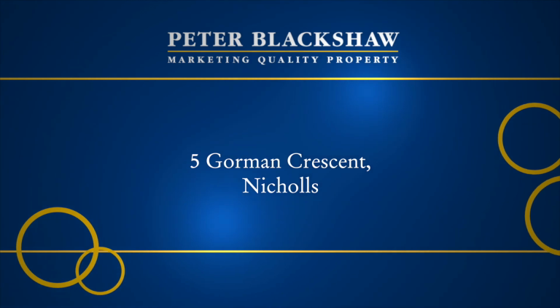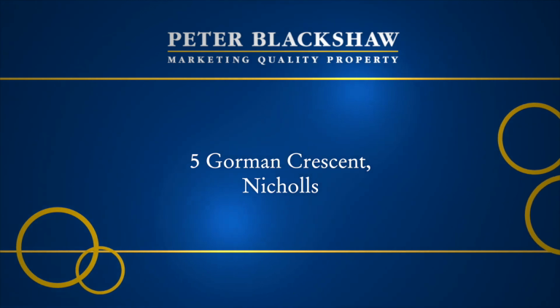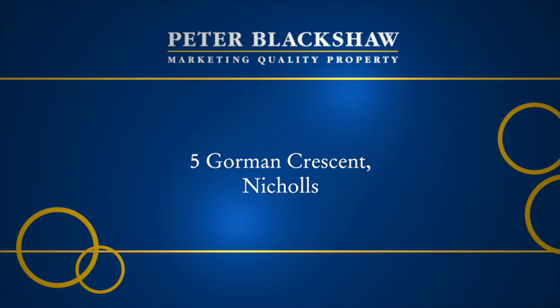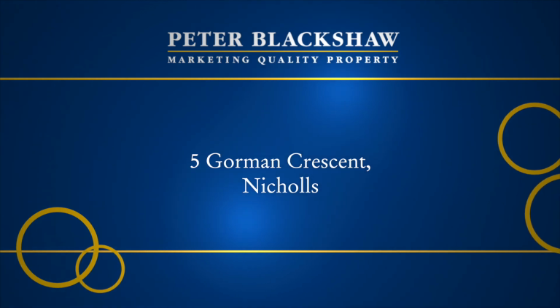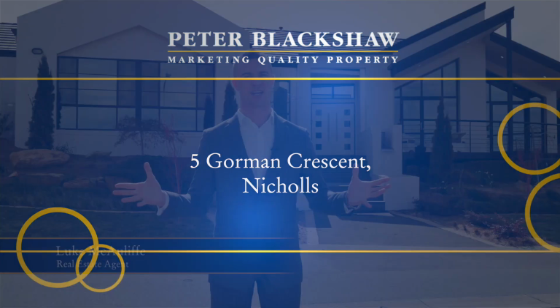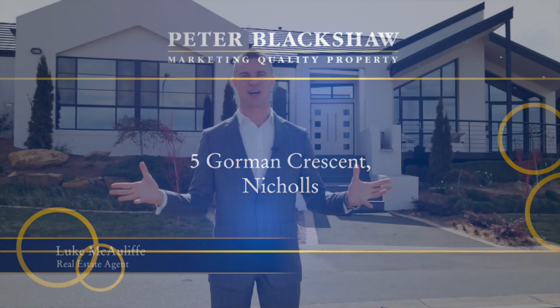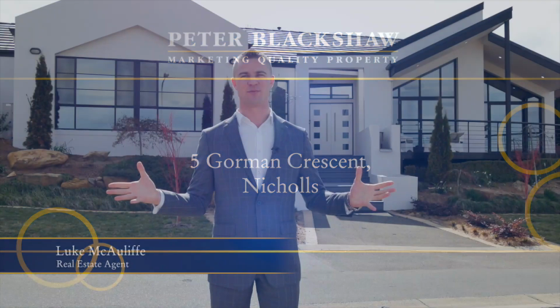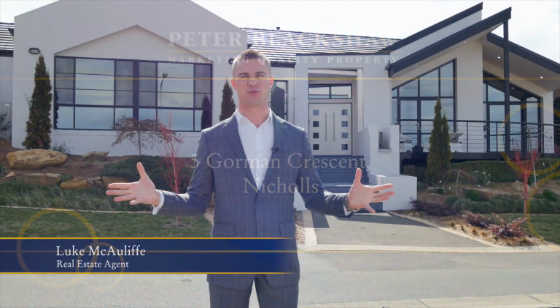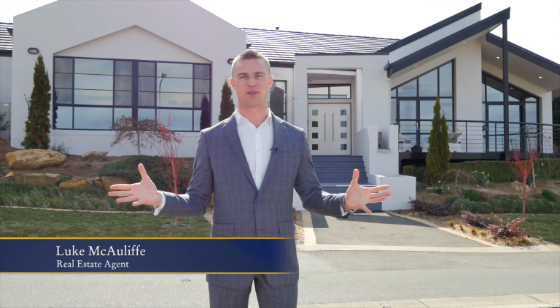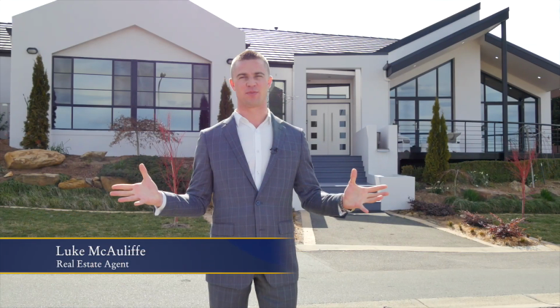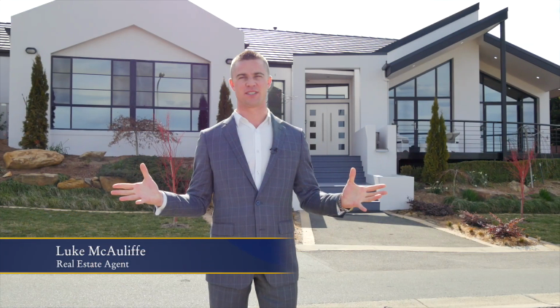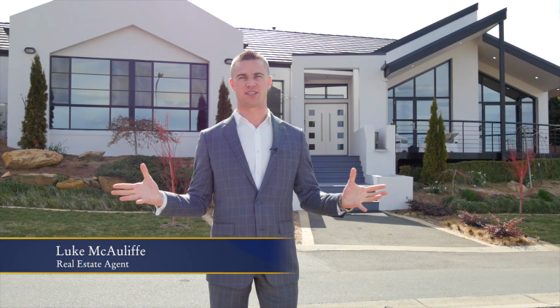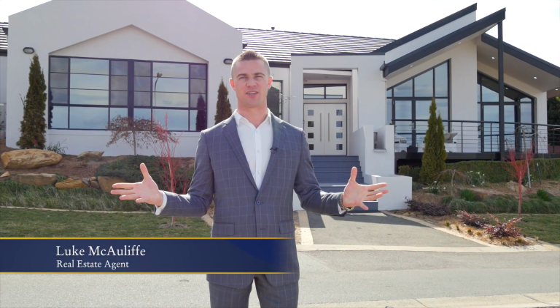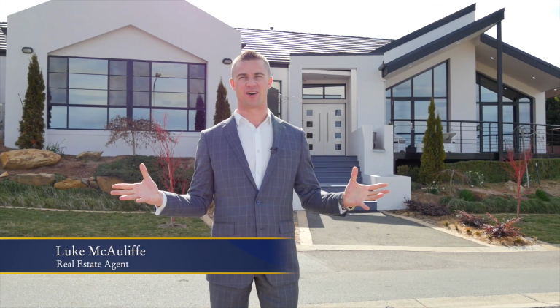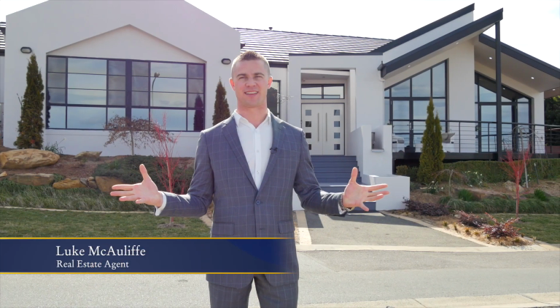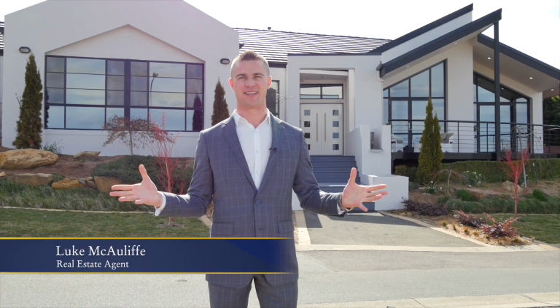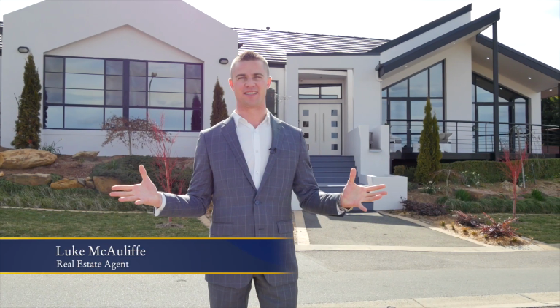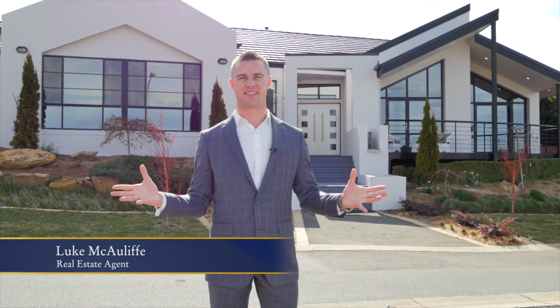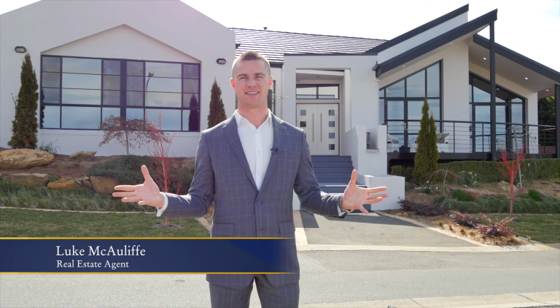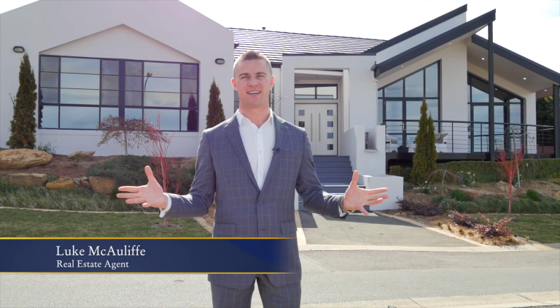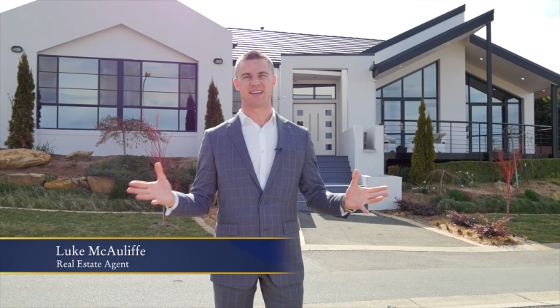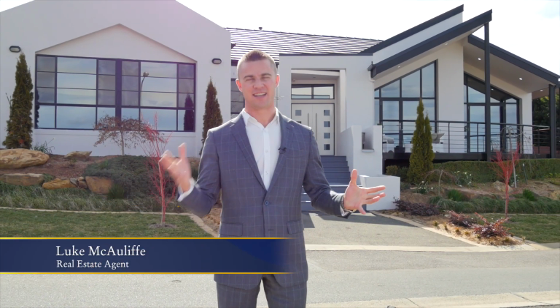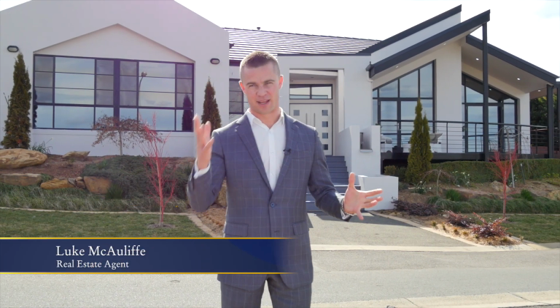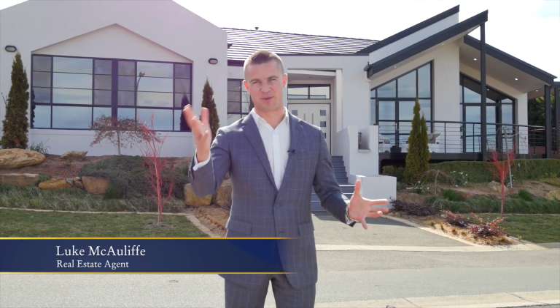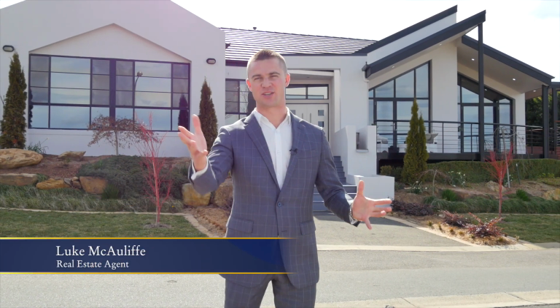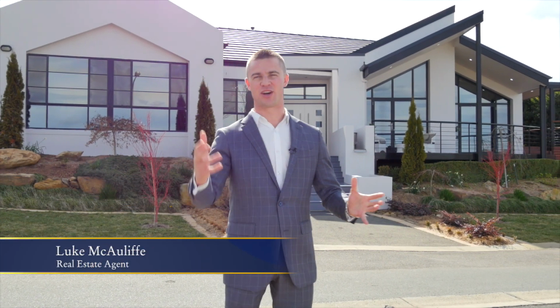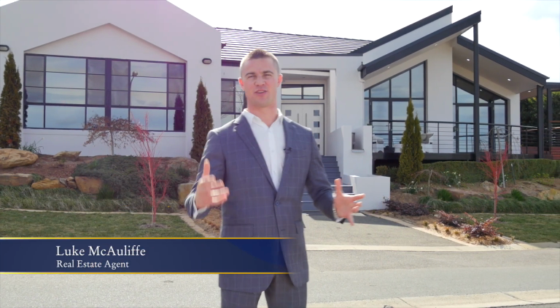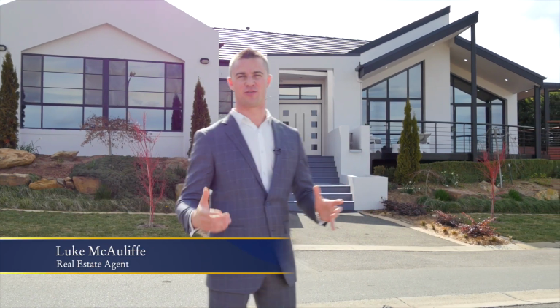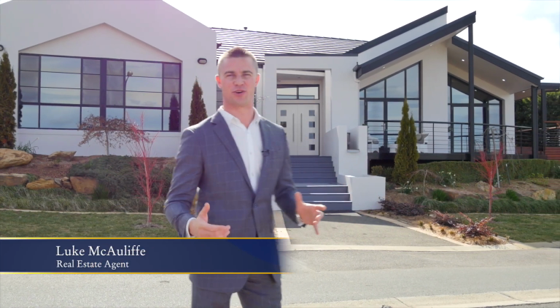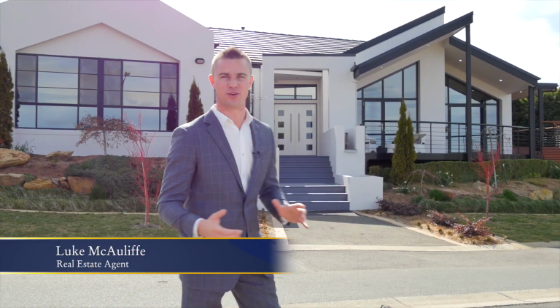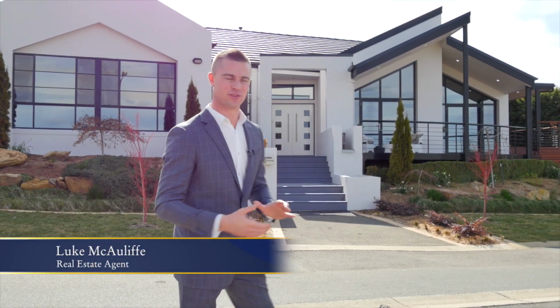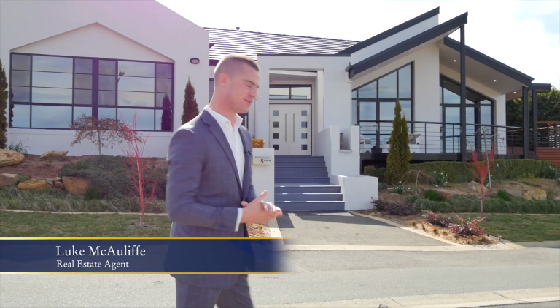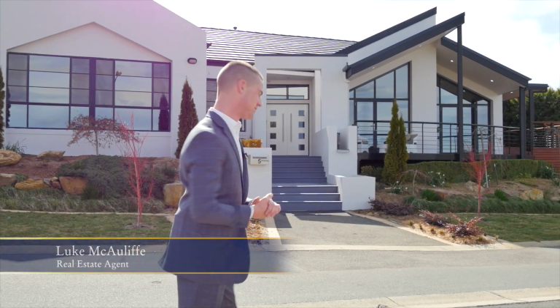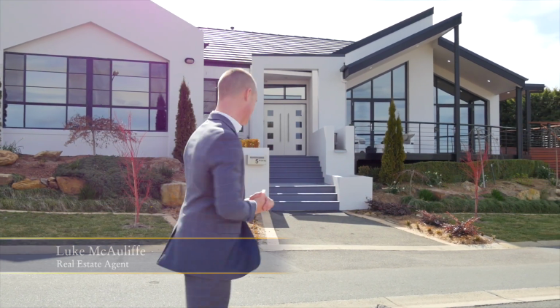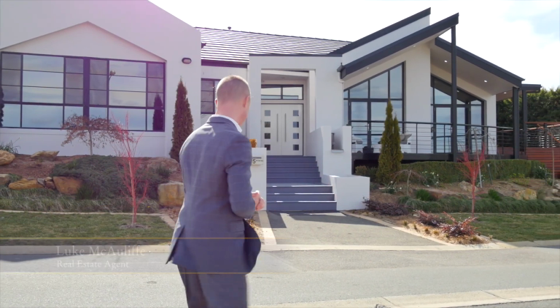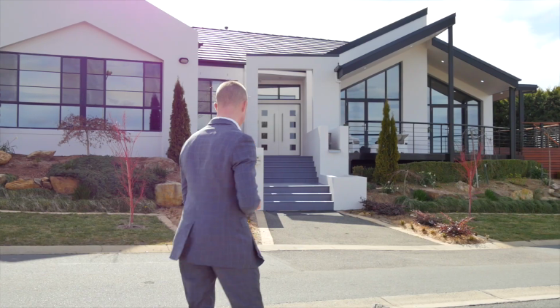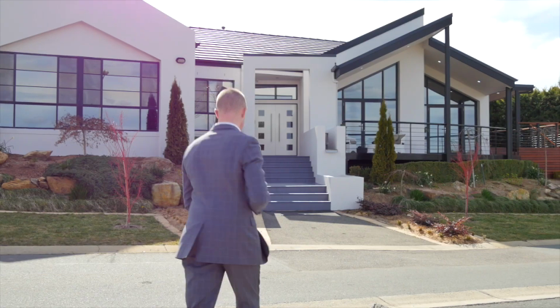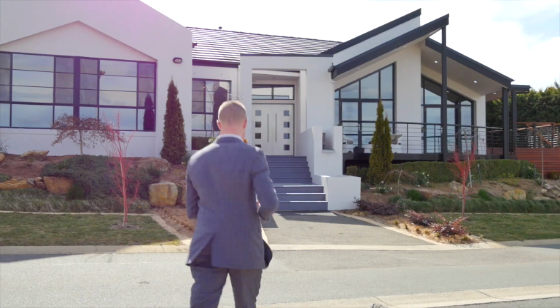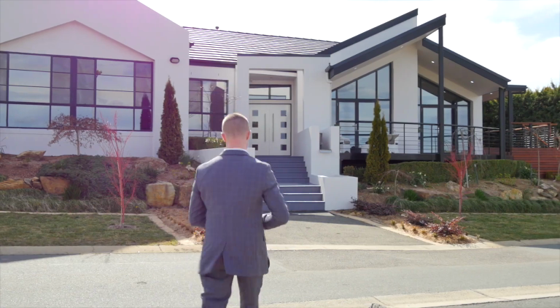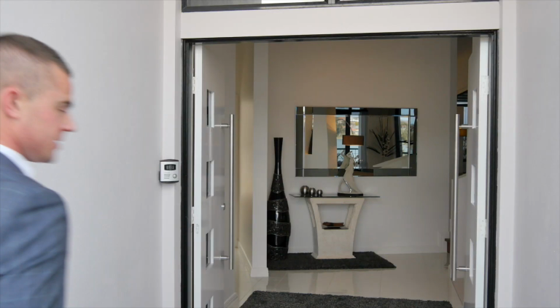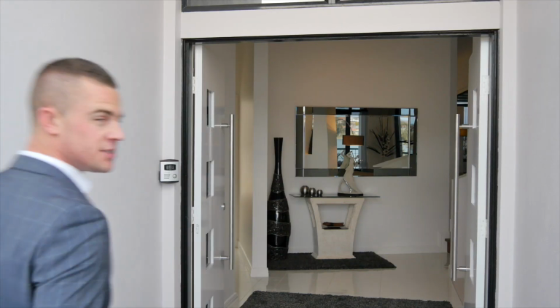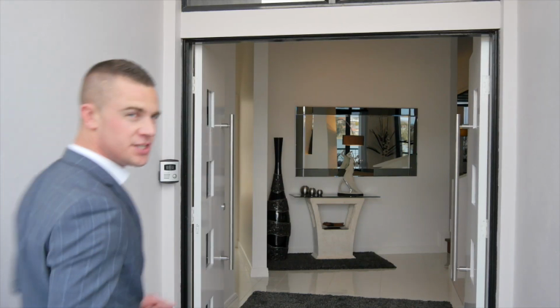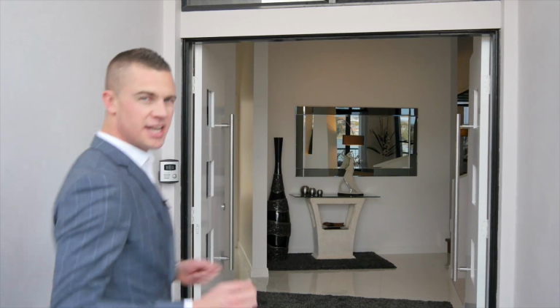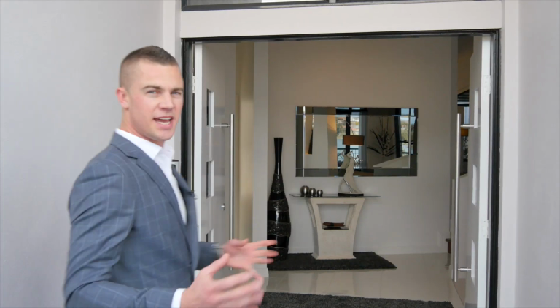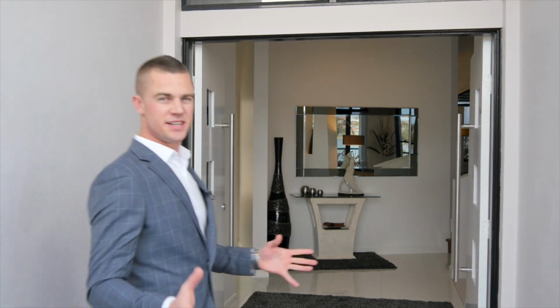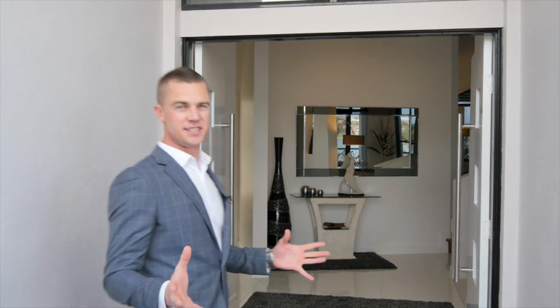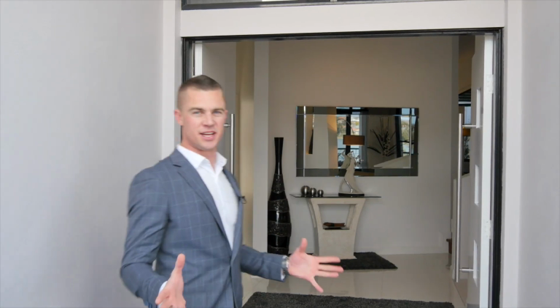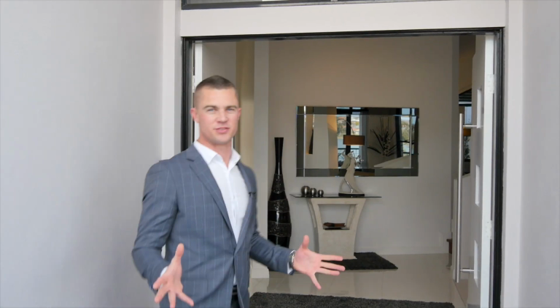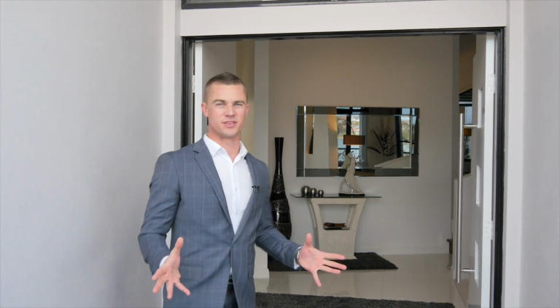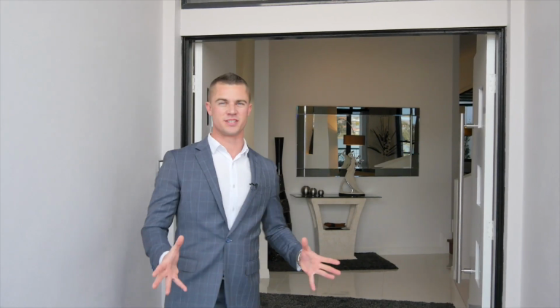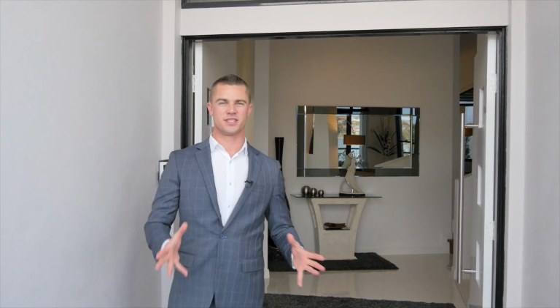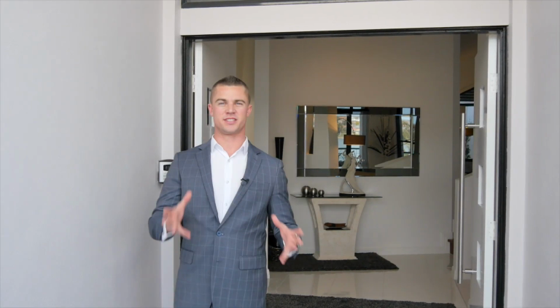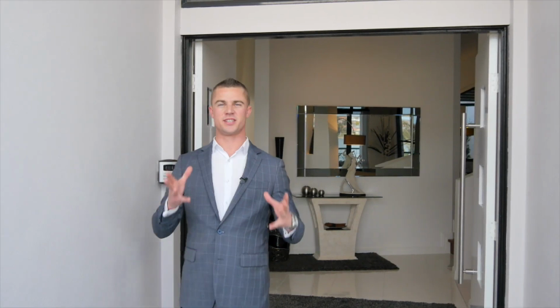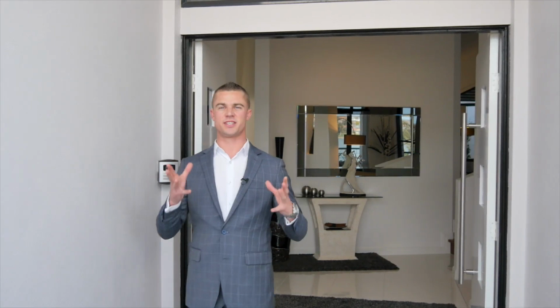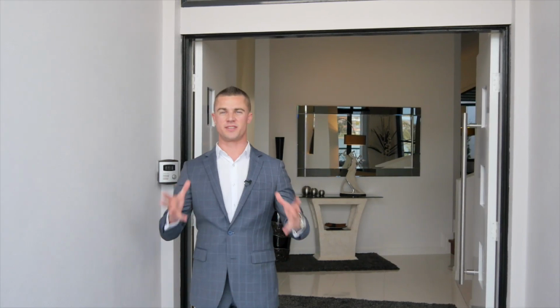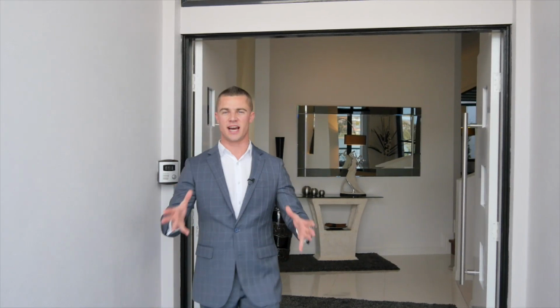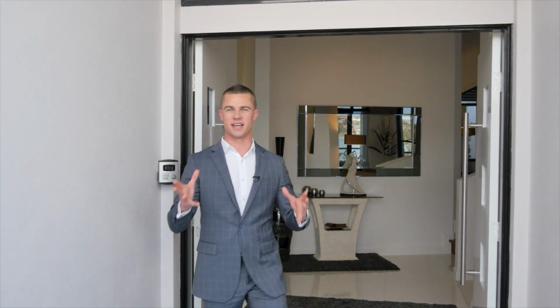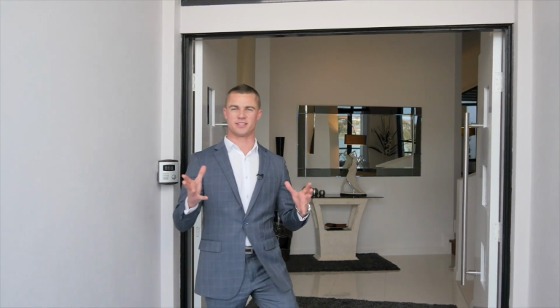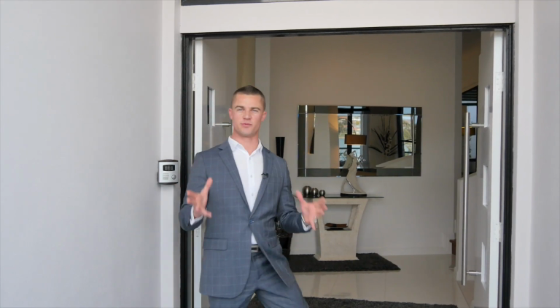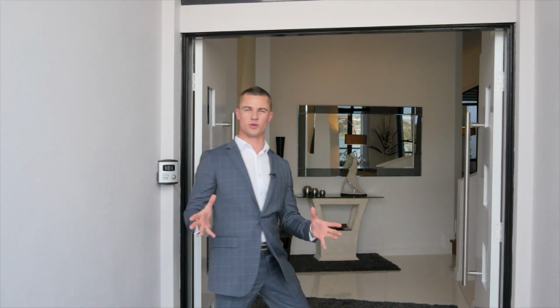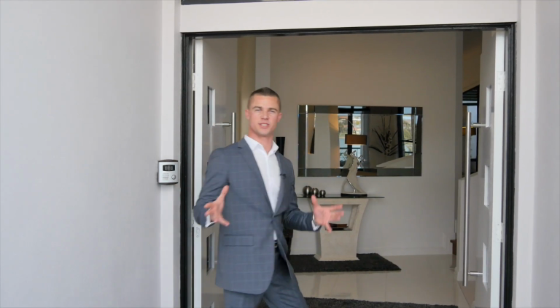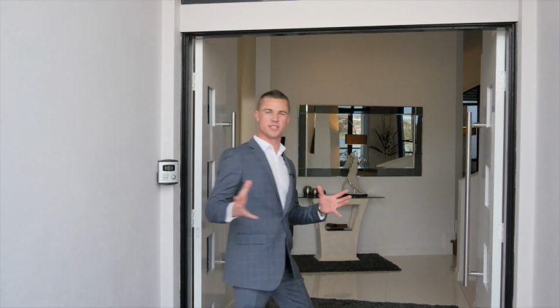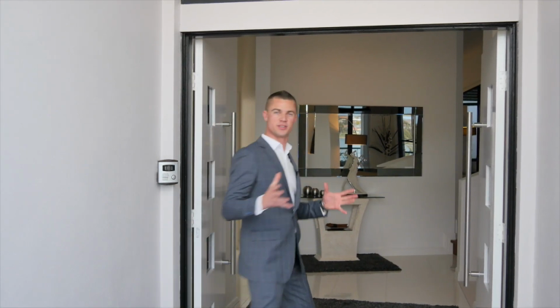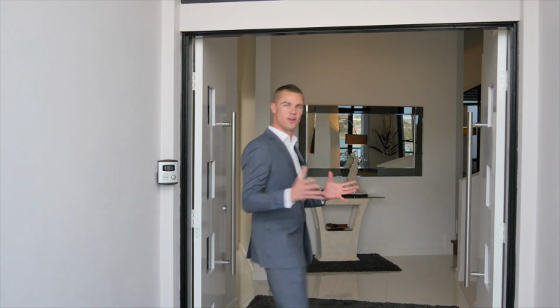There's not many homes with a position like this. Let me show you through. Check out this entrance — it's just a taste of what's inside.